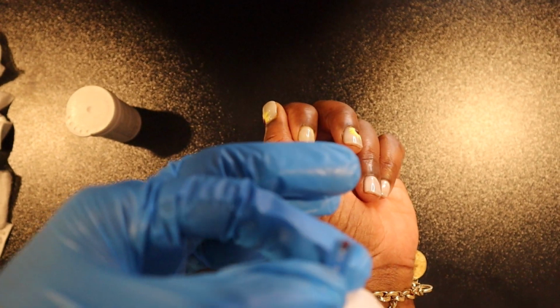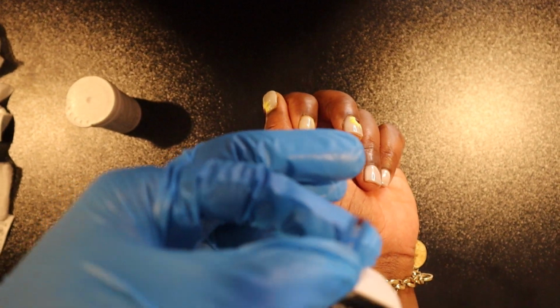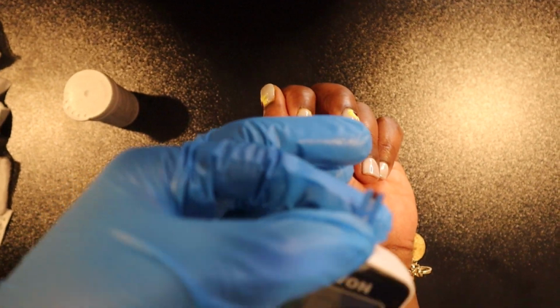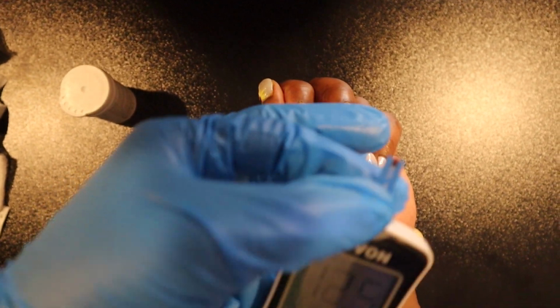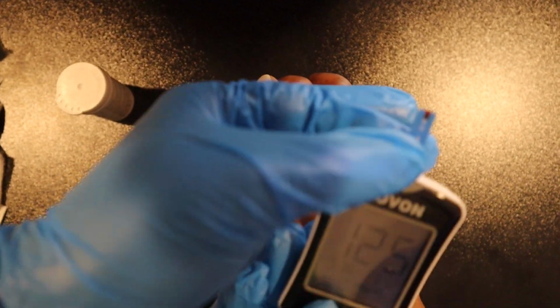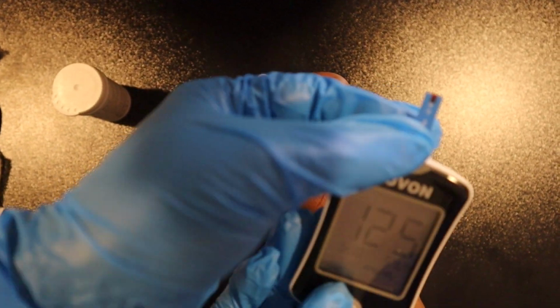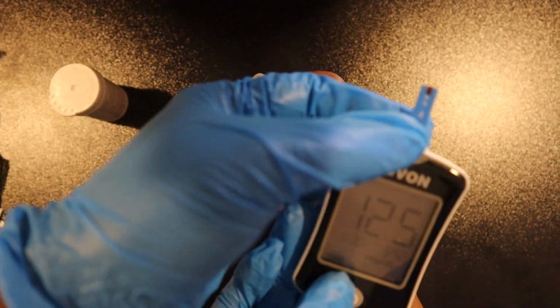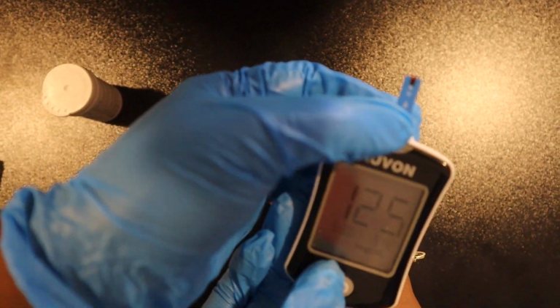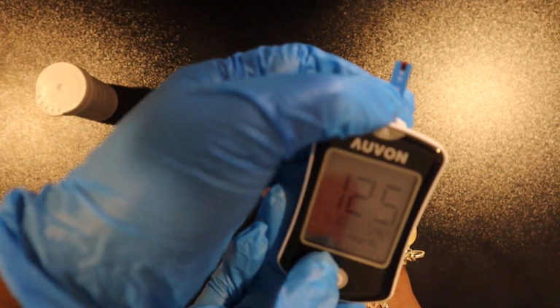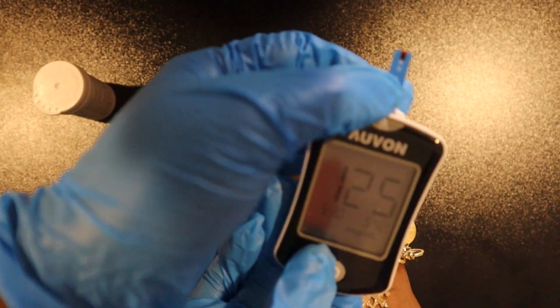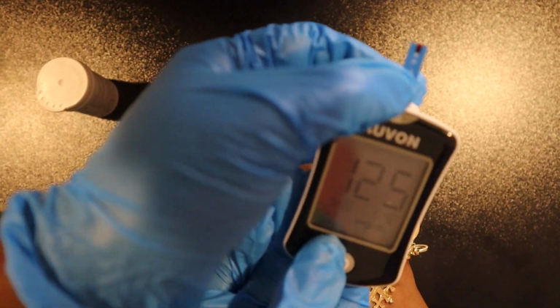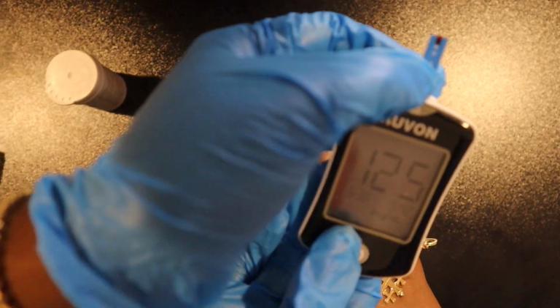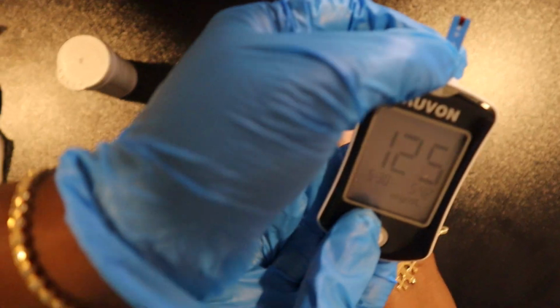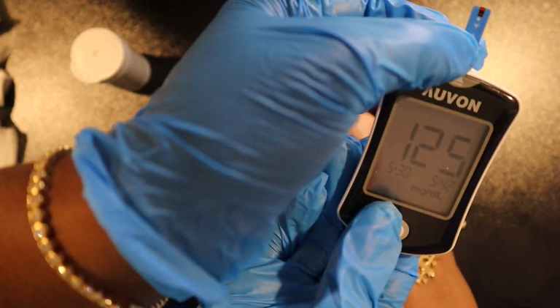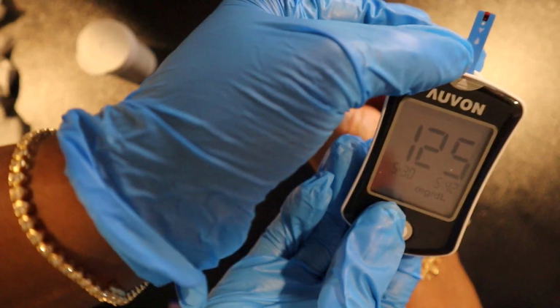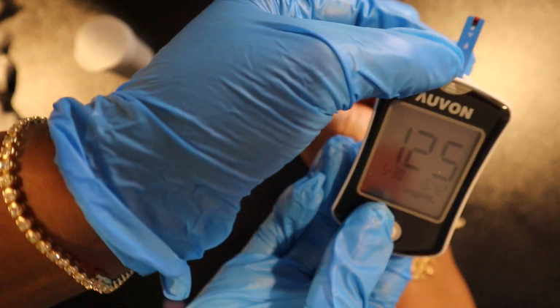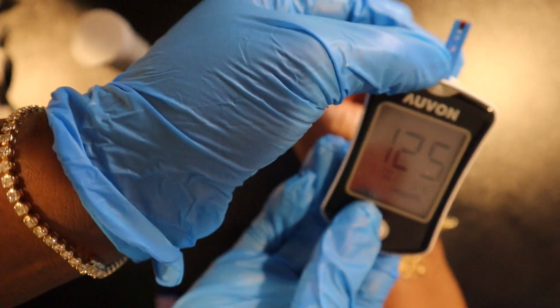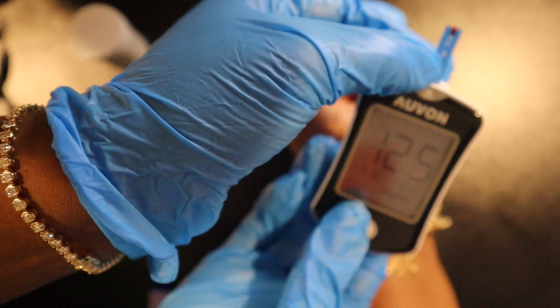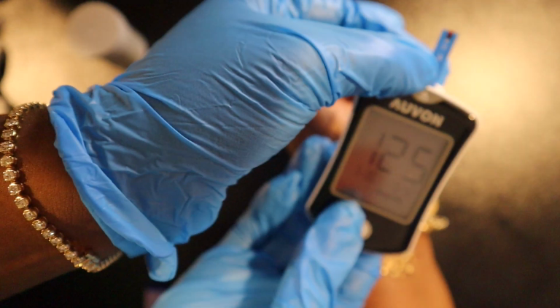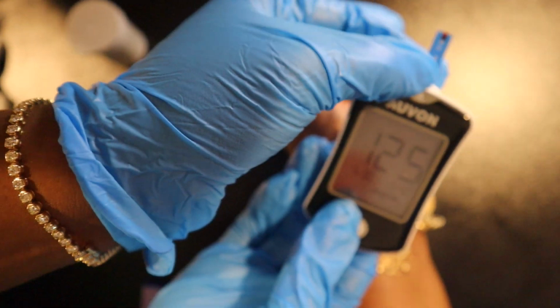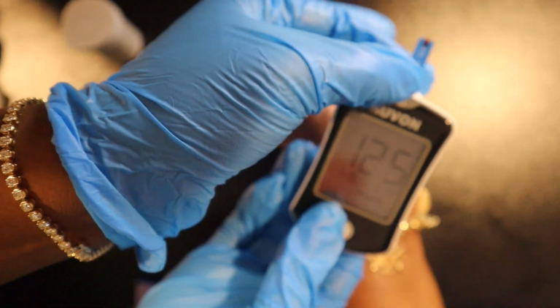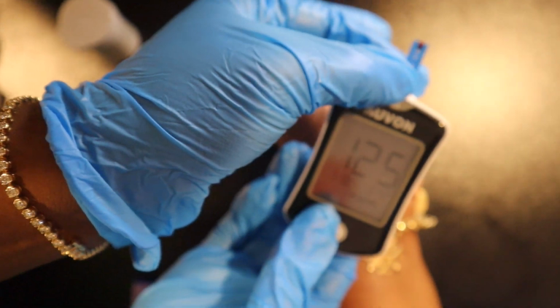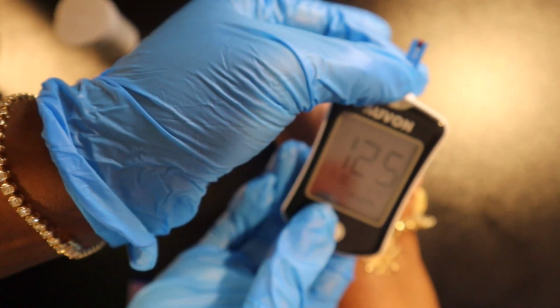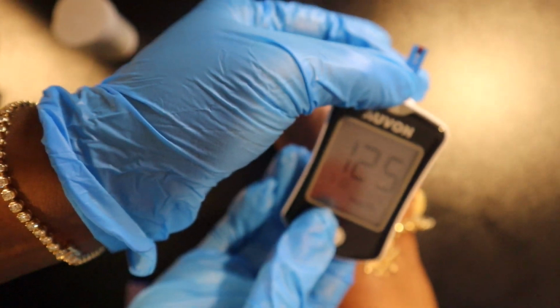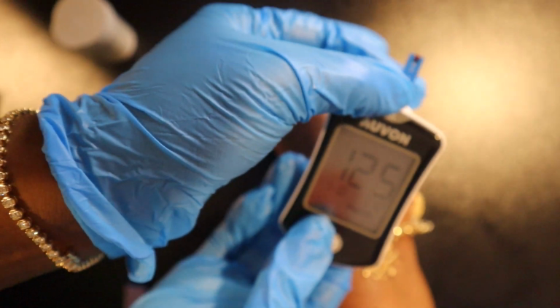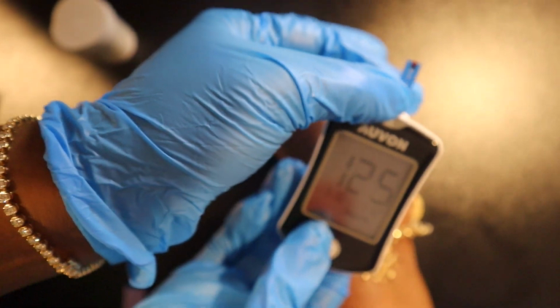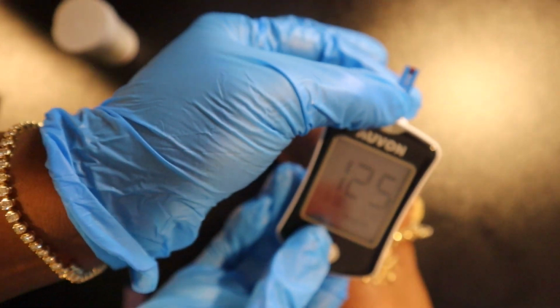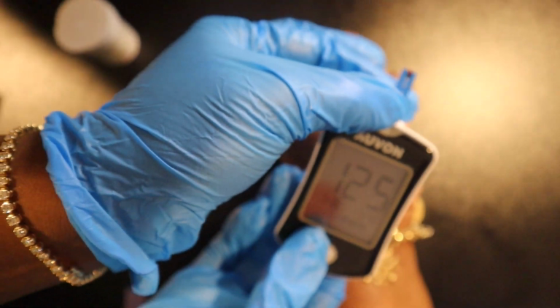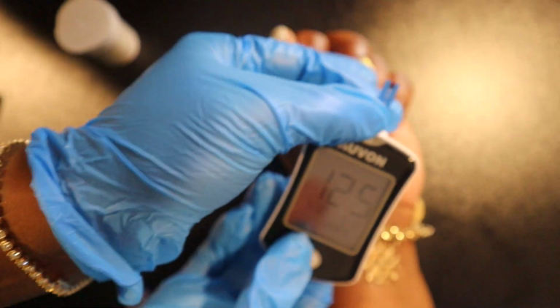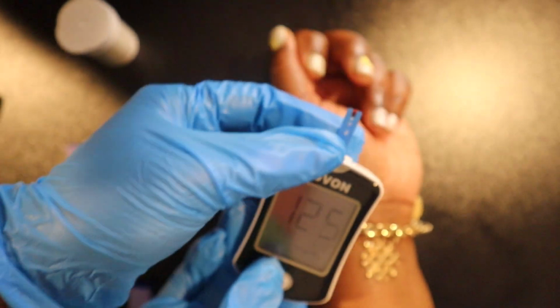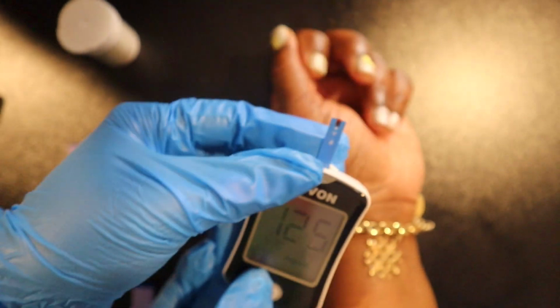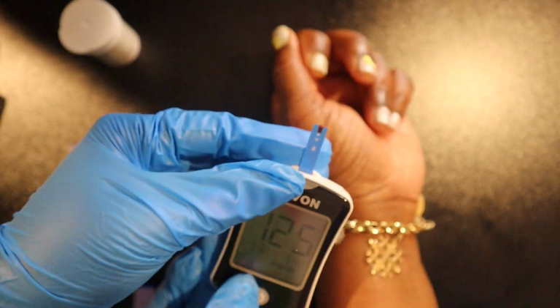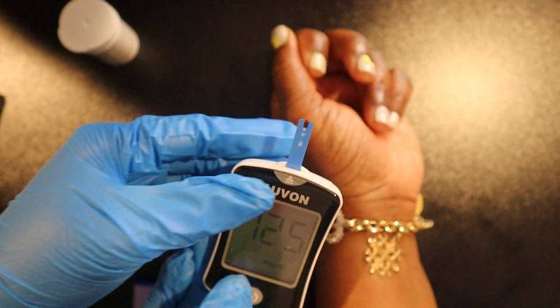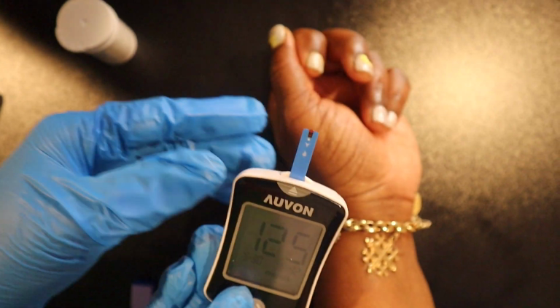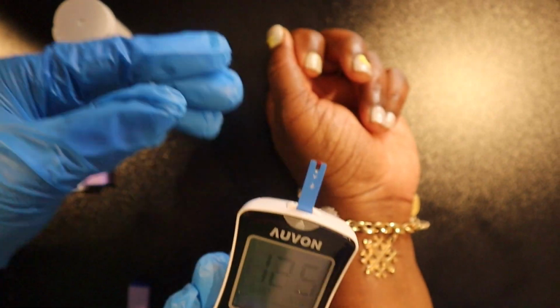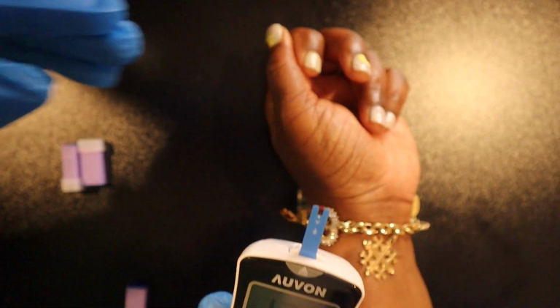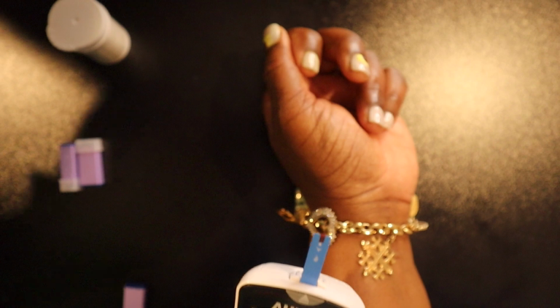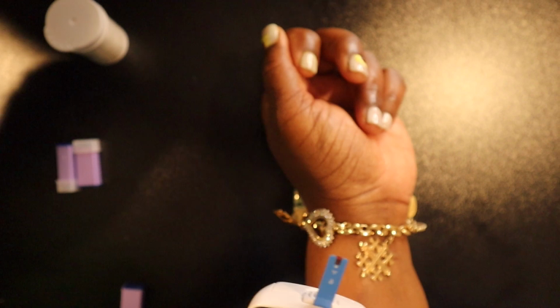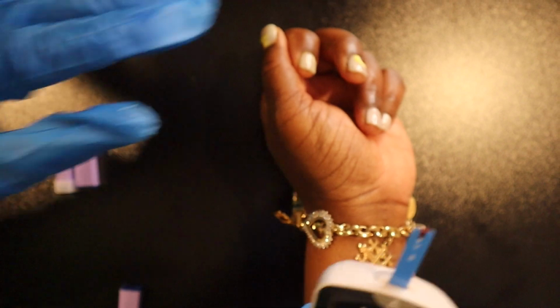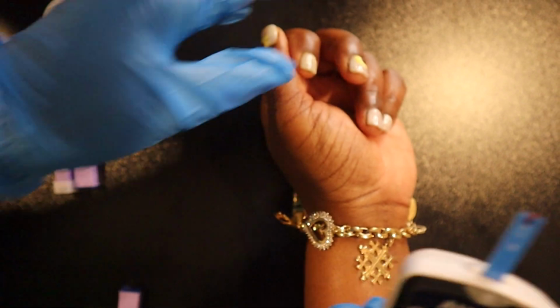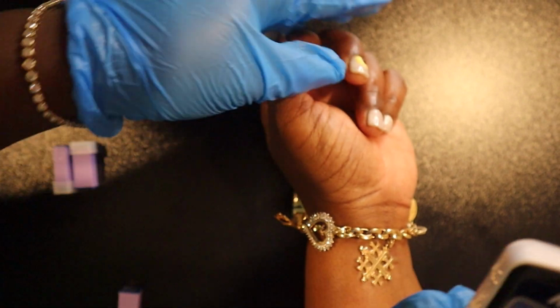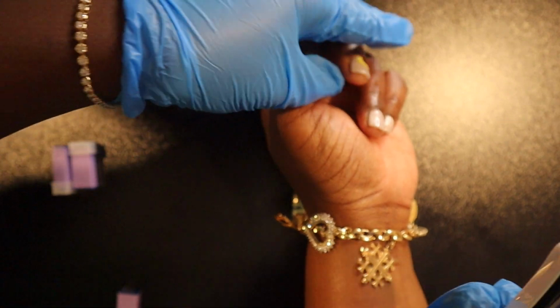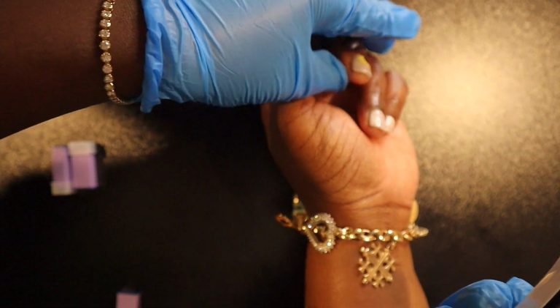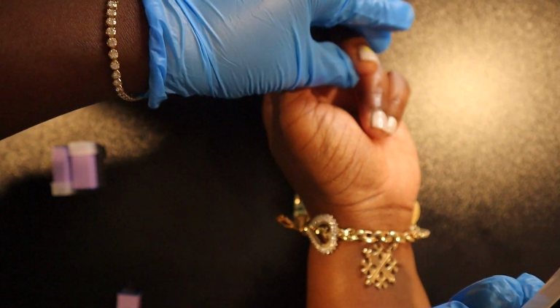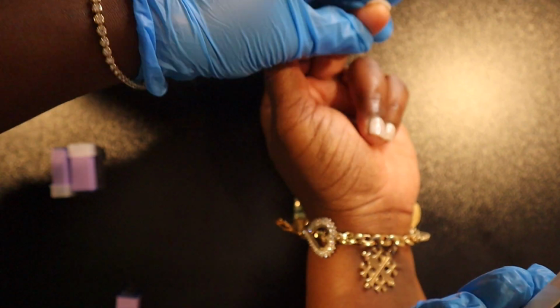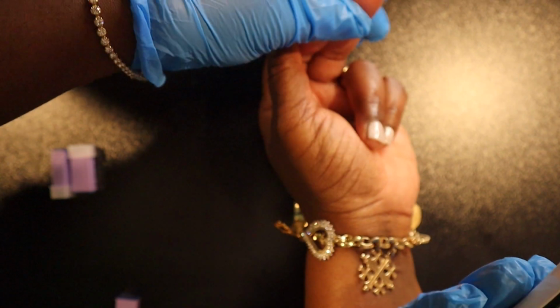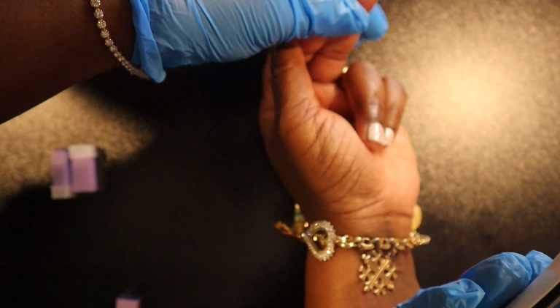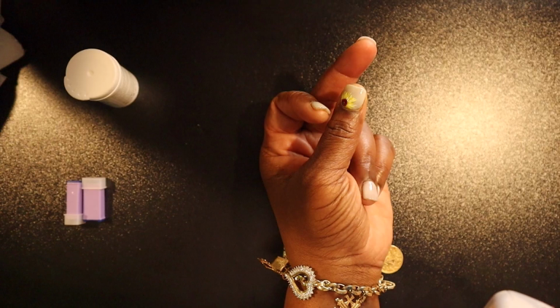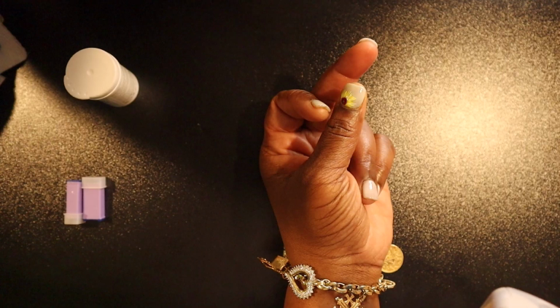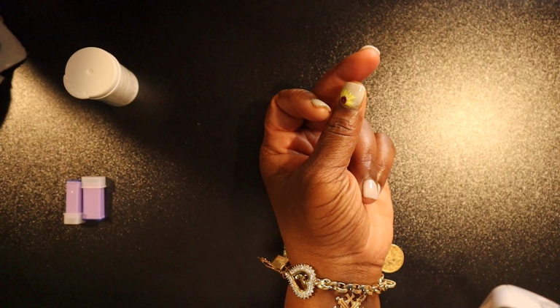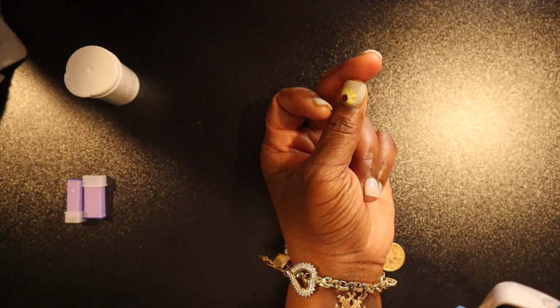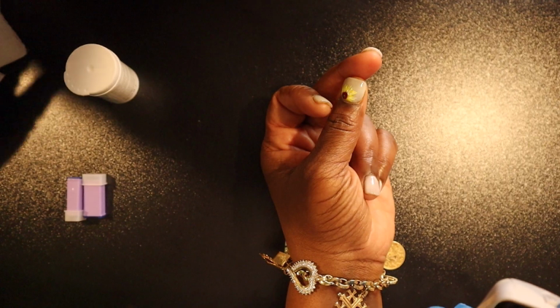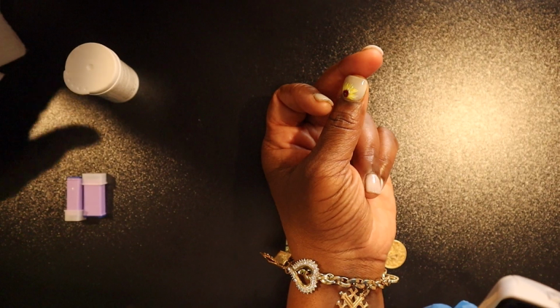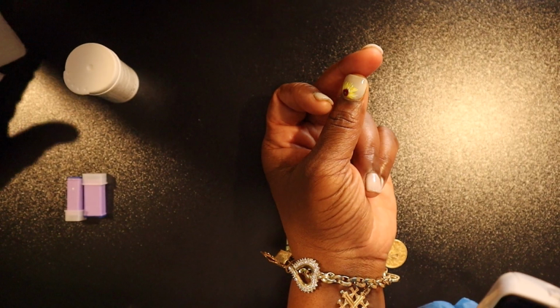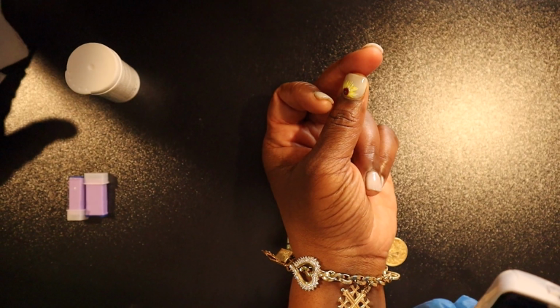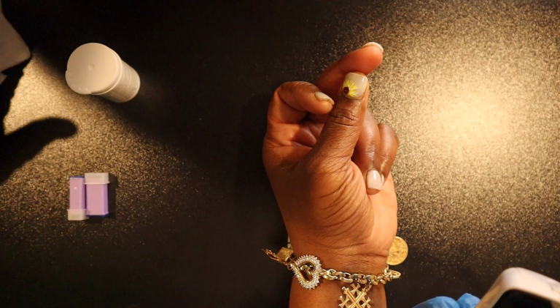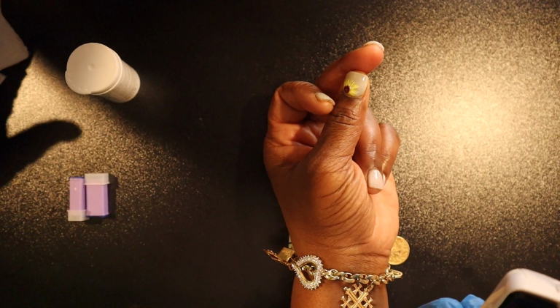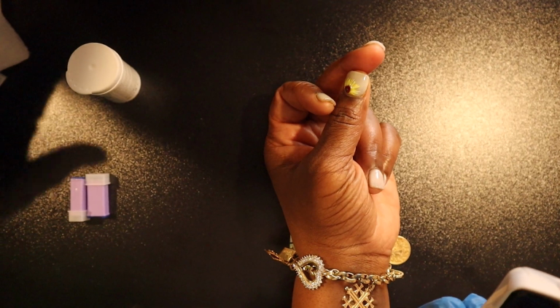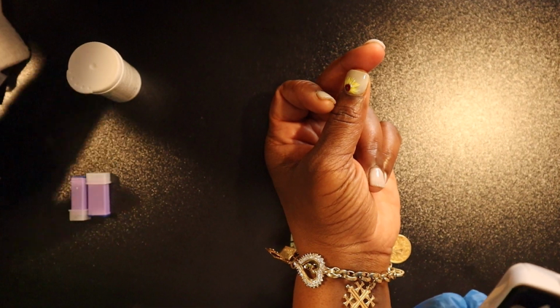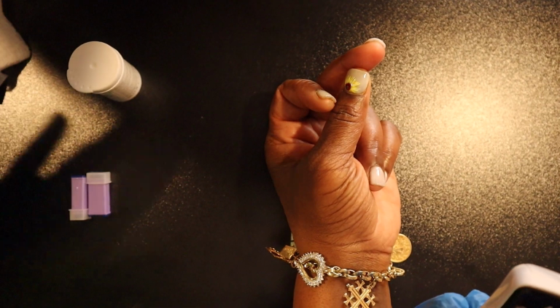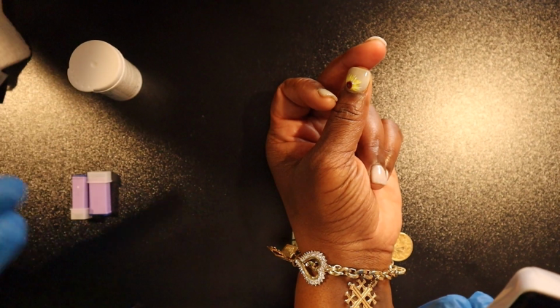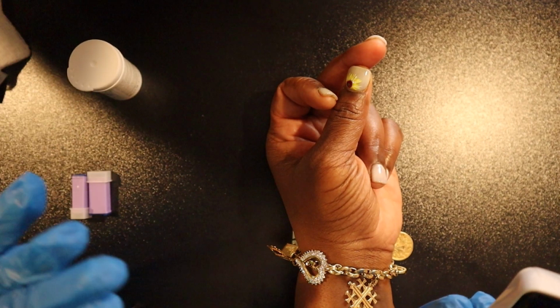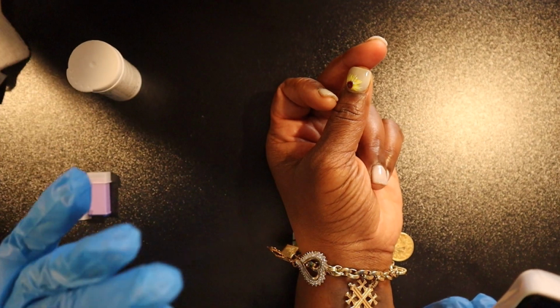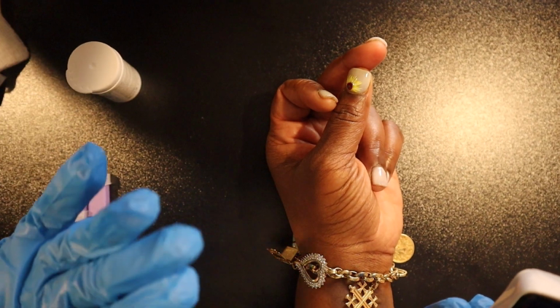As you can see, her reading is 125, which is perfect — we both just had a pumpkin spice latte. Be sure to assess the puncture site for active bleeding.